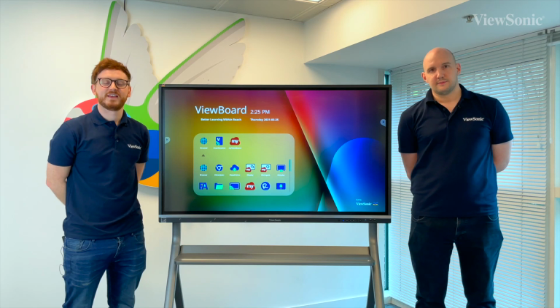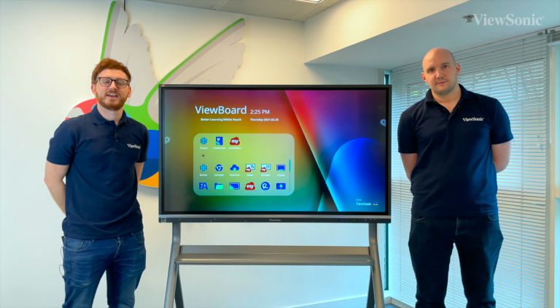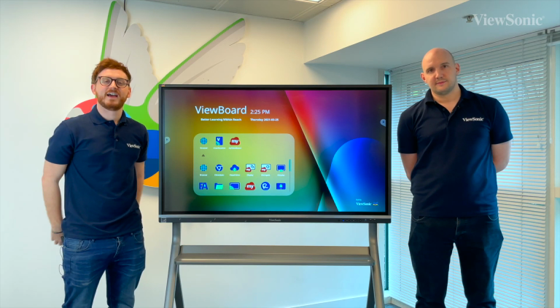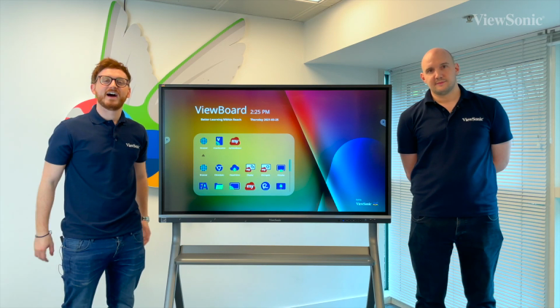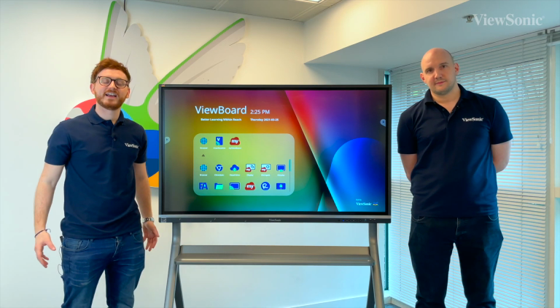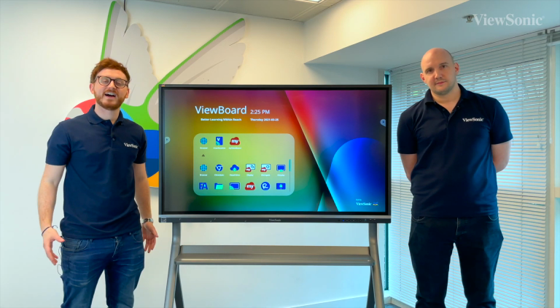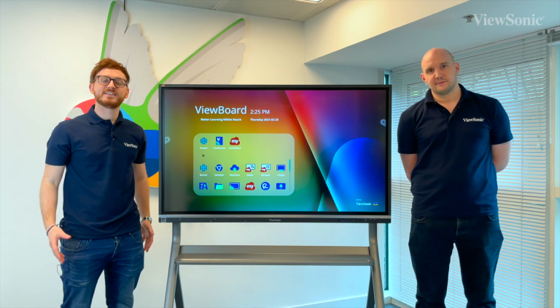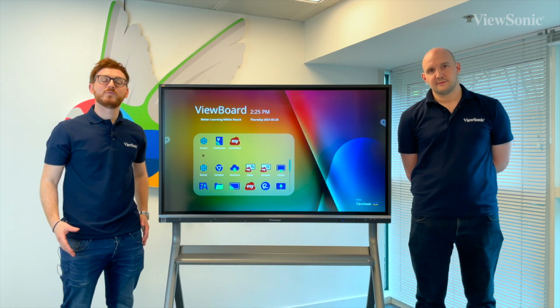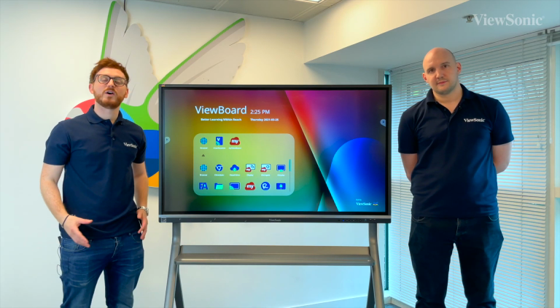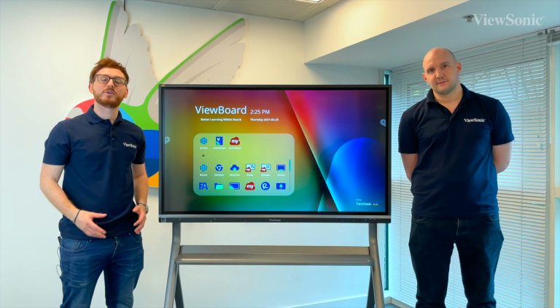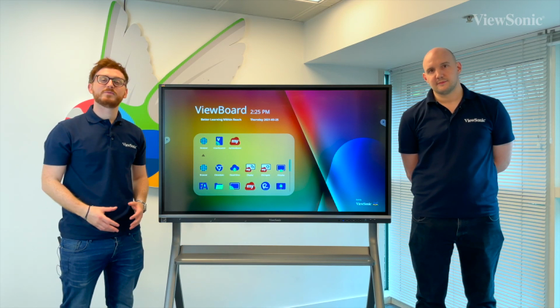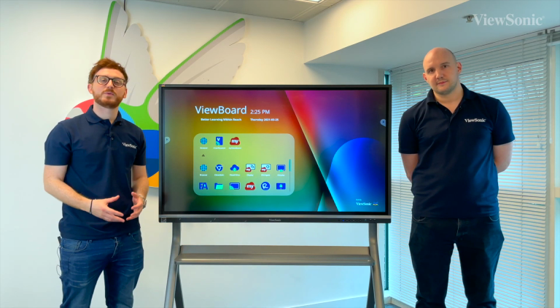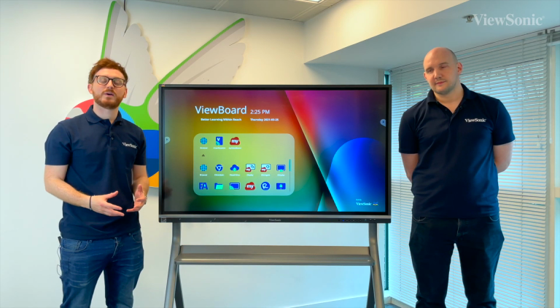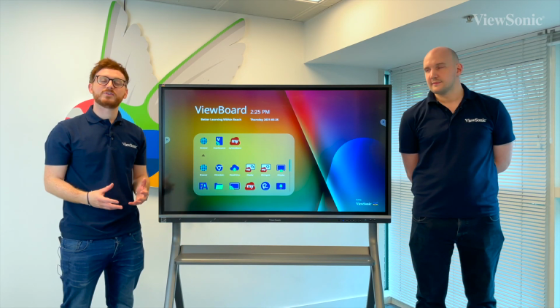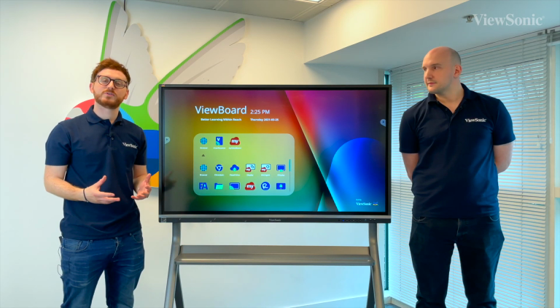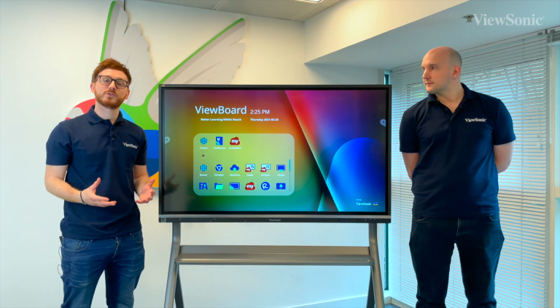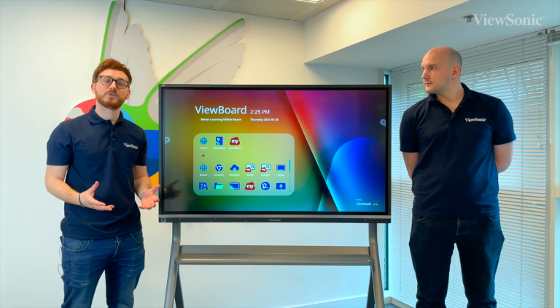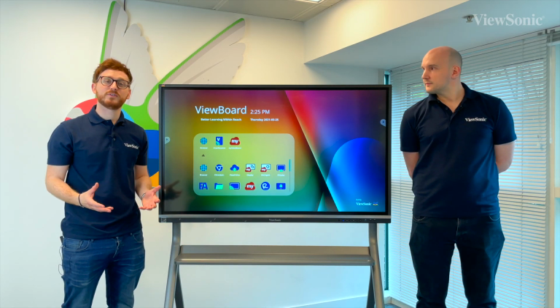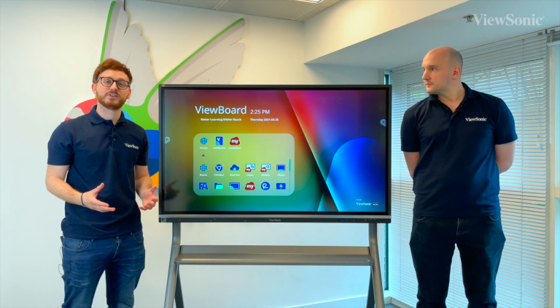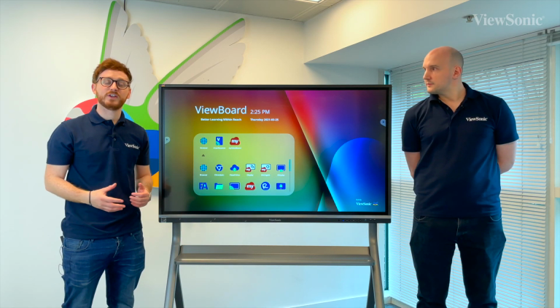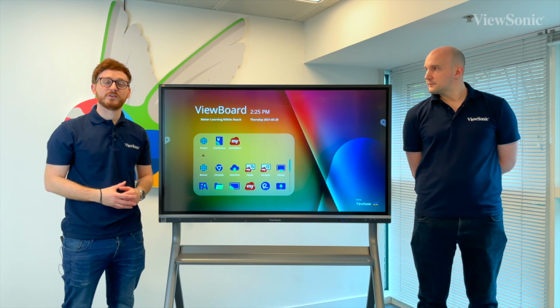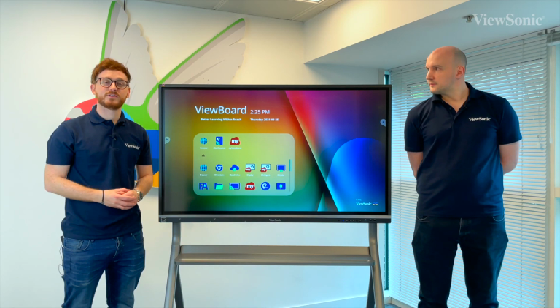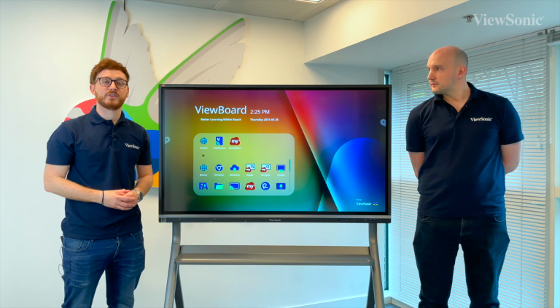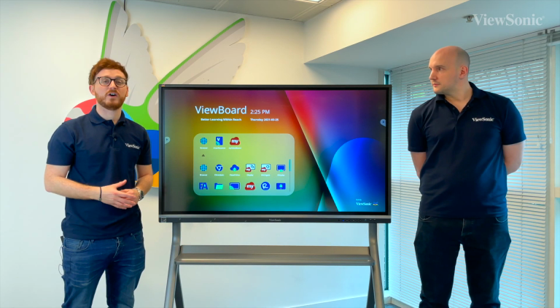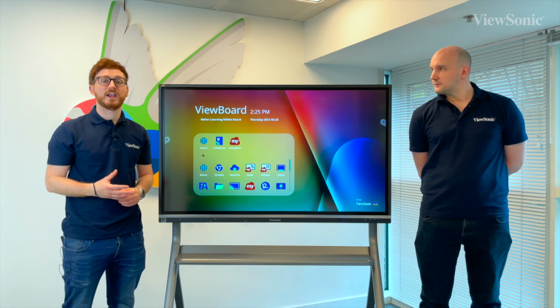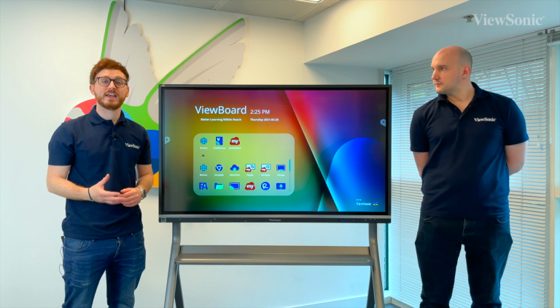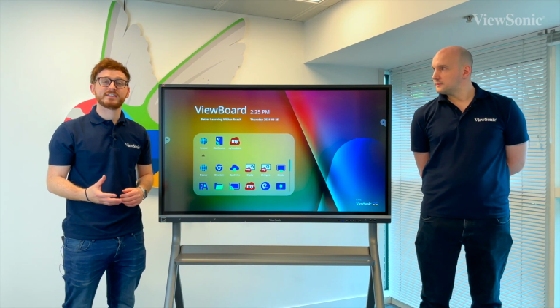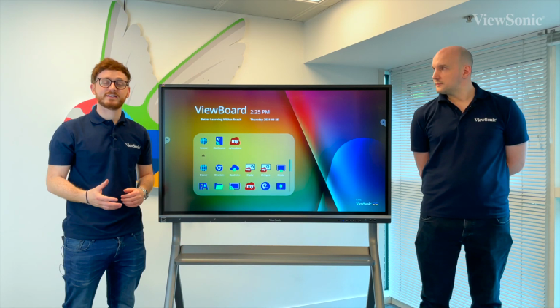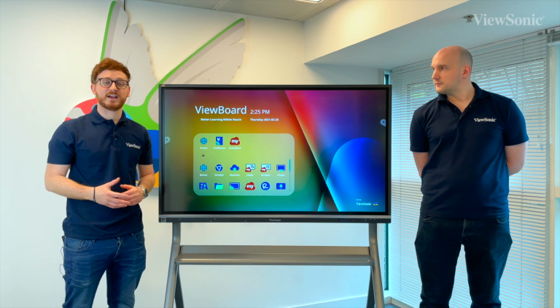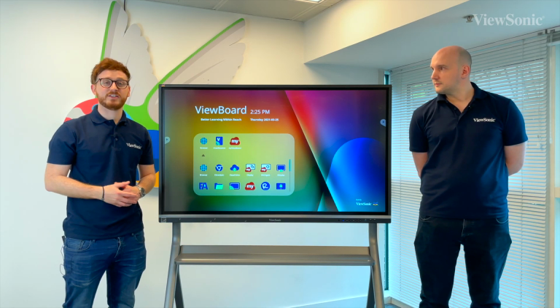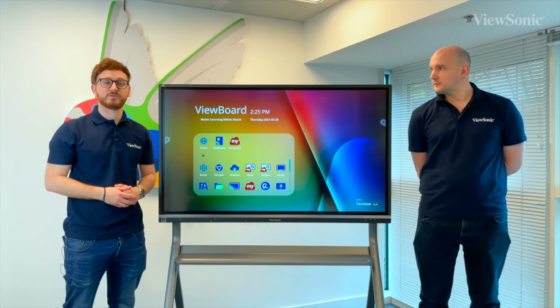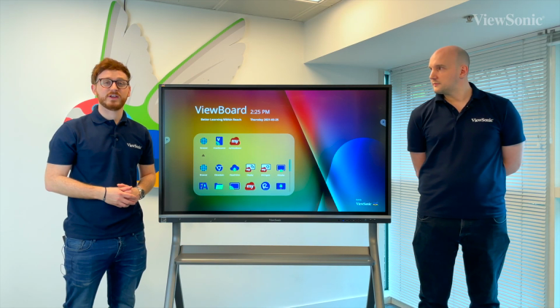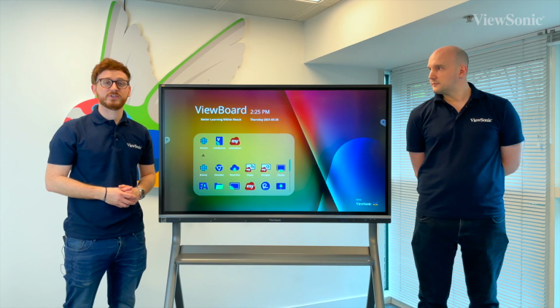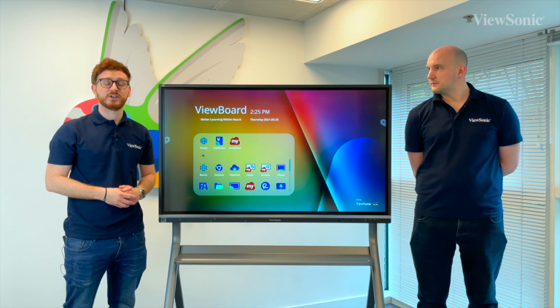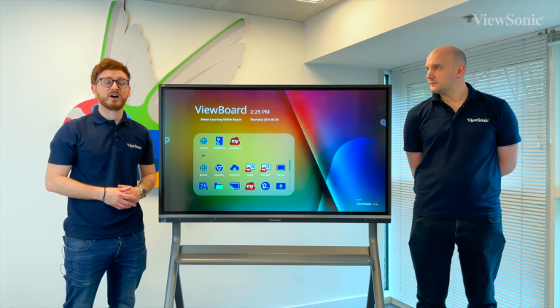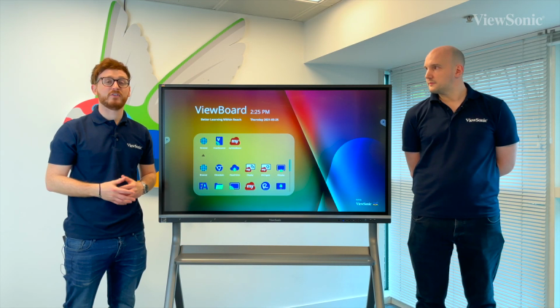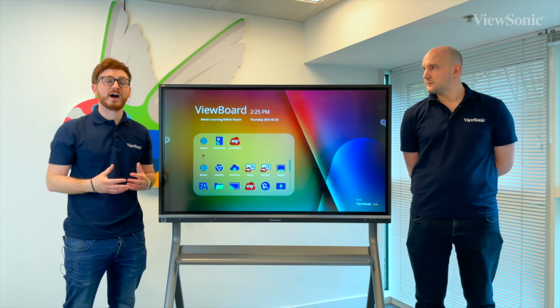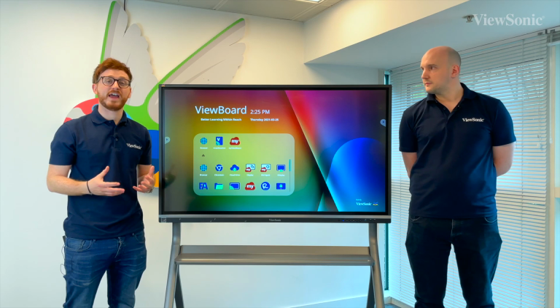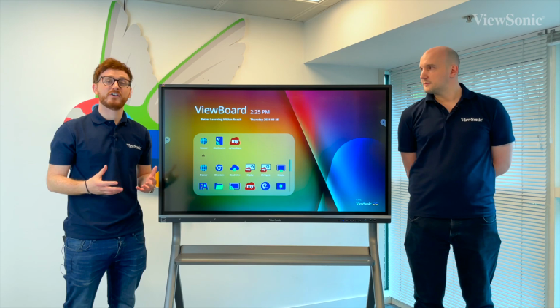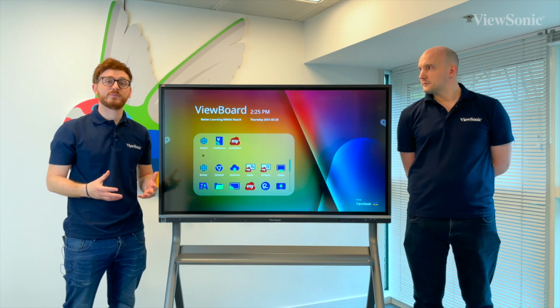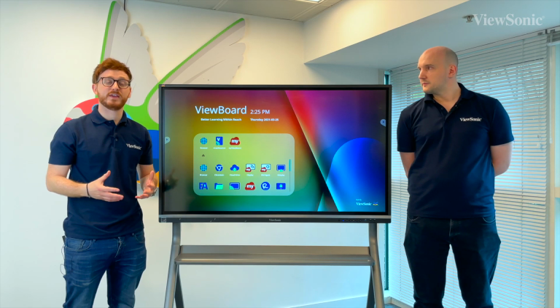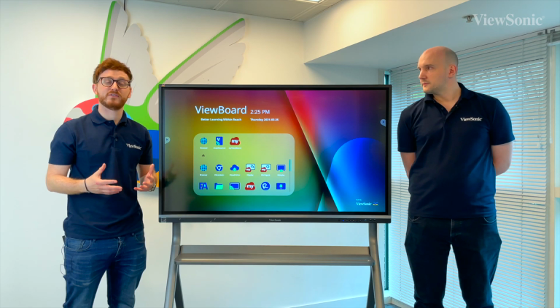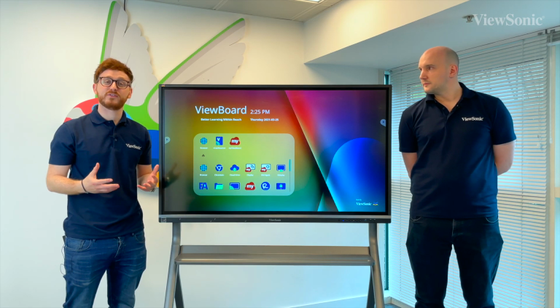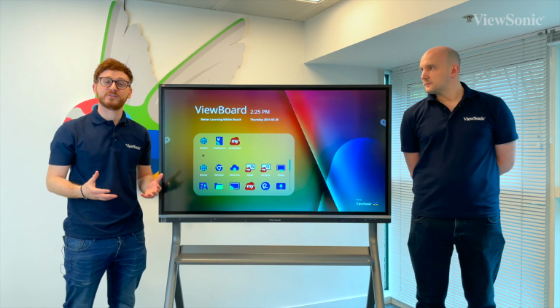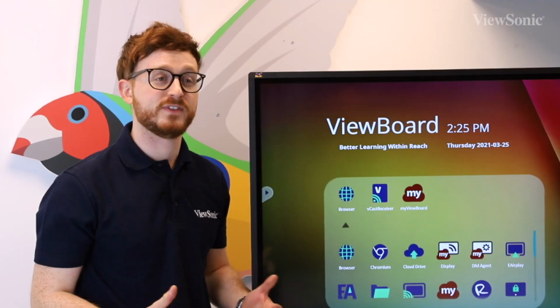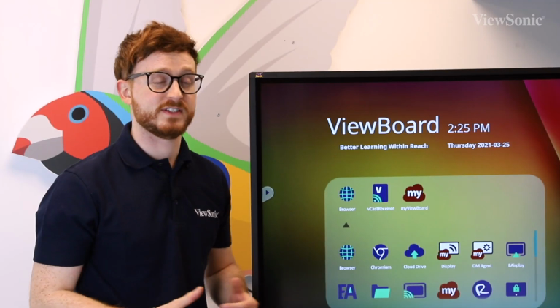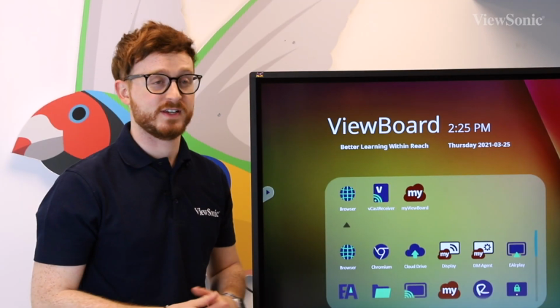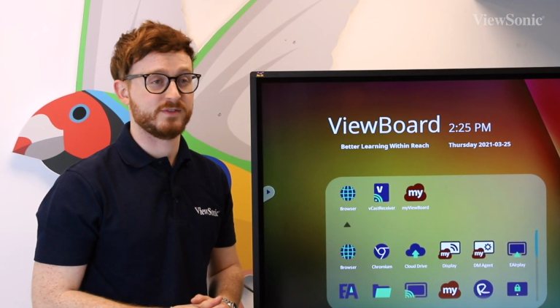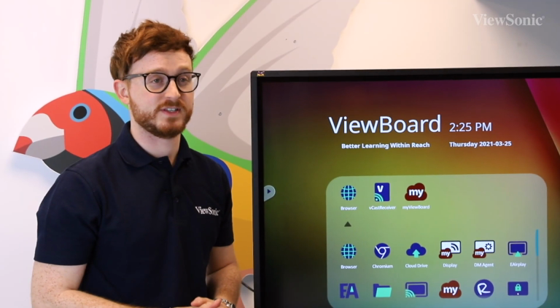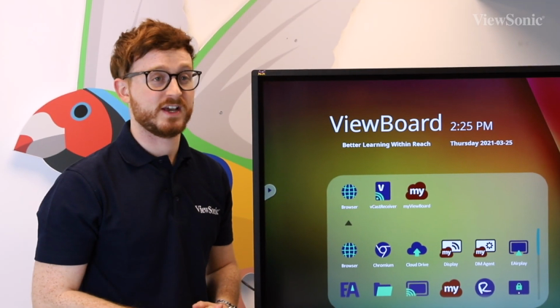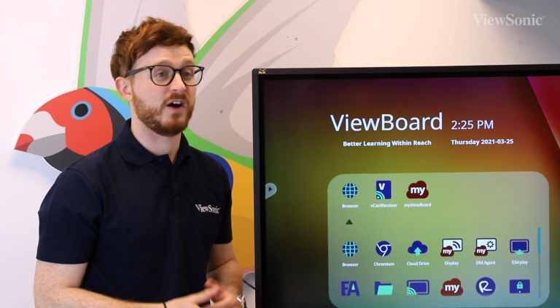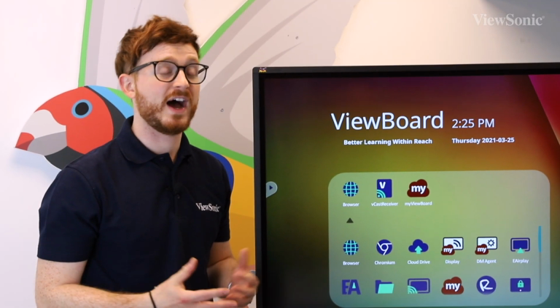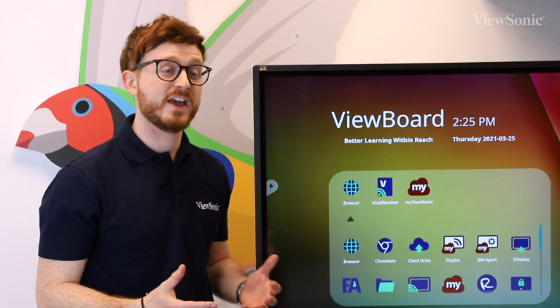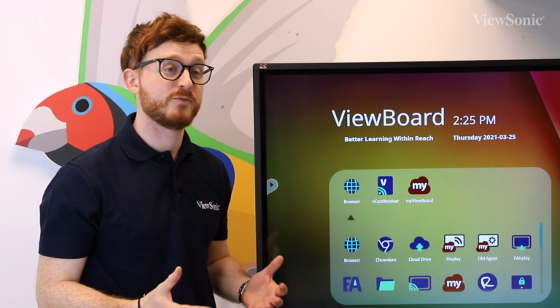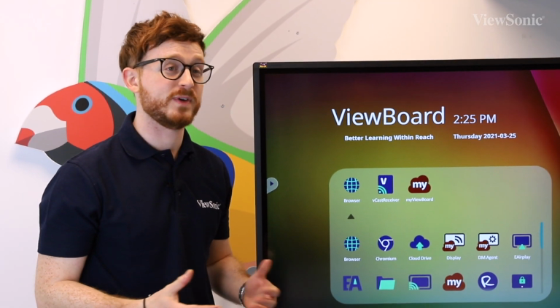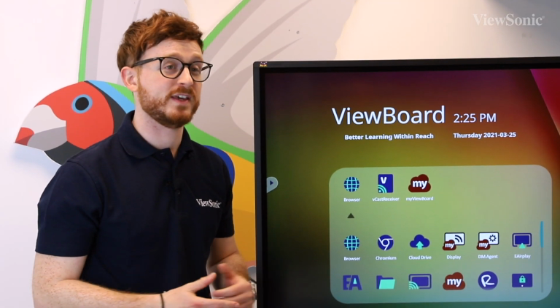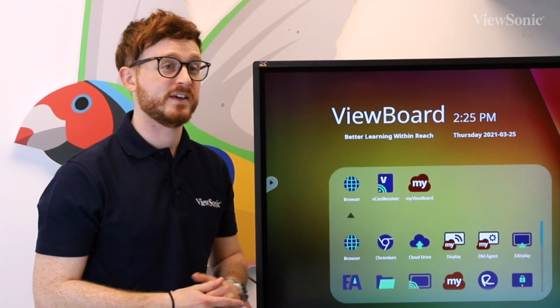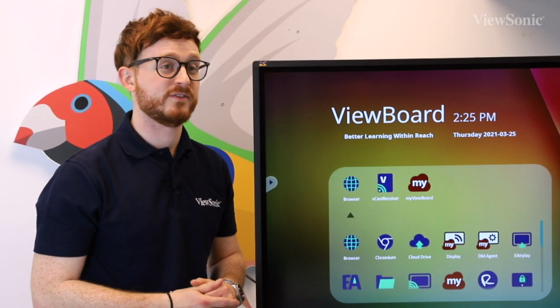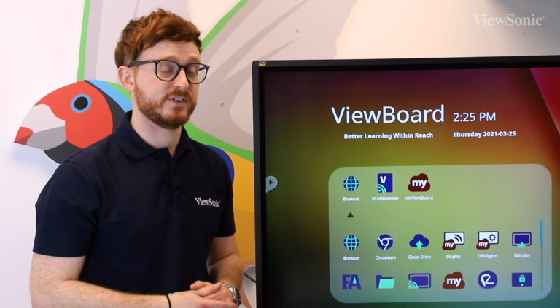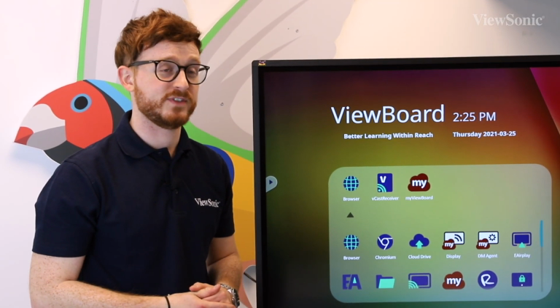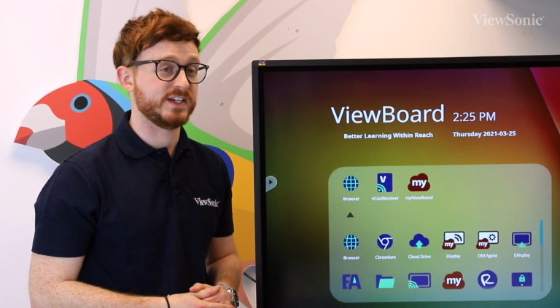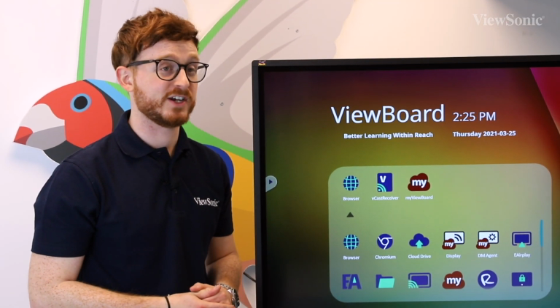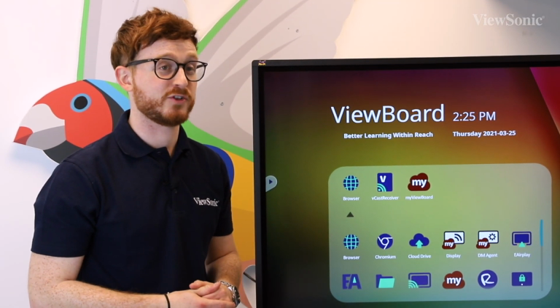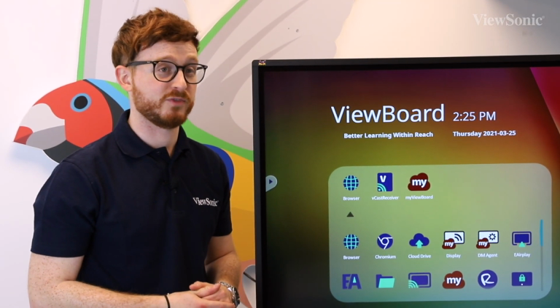Hi guys and welcome to our tutorial videos for our latest iteration of our IFP 50 series, our IFP 50-3.